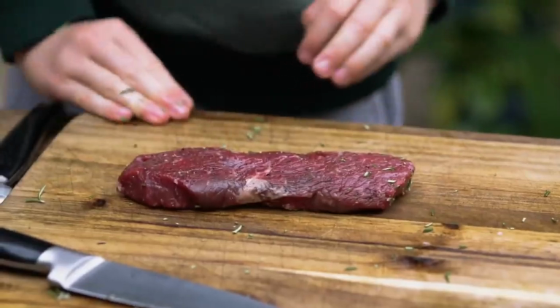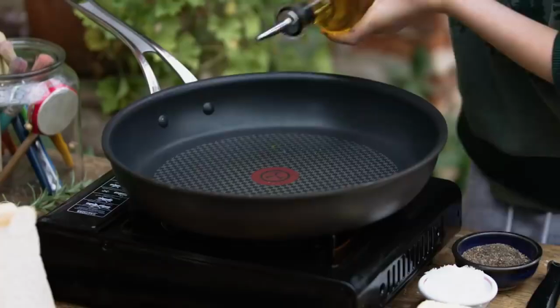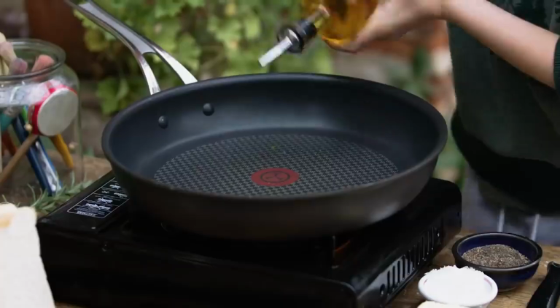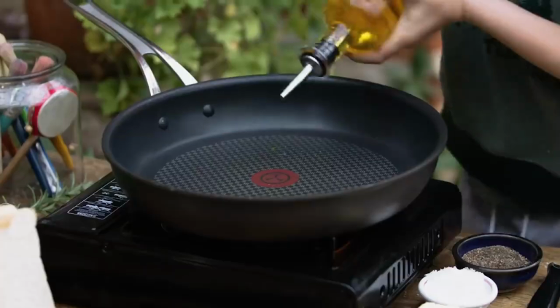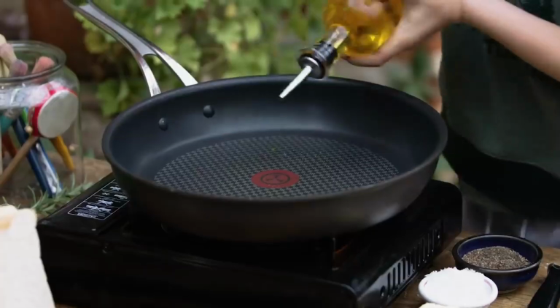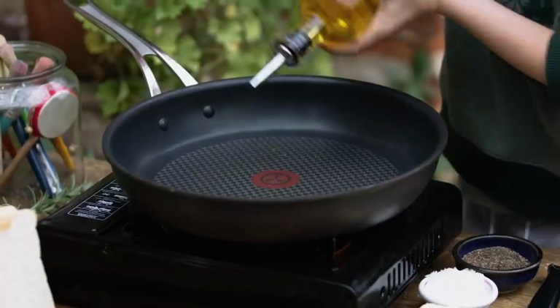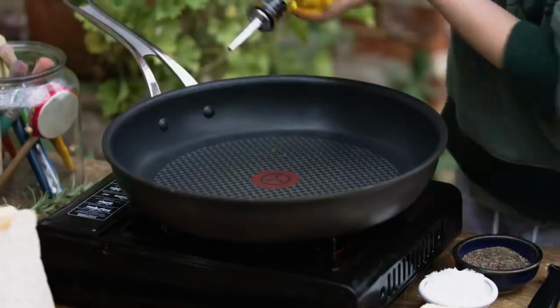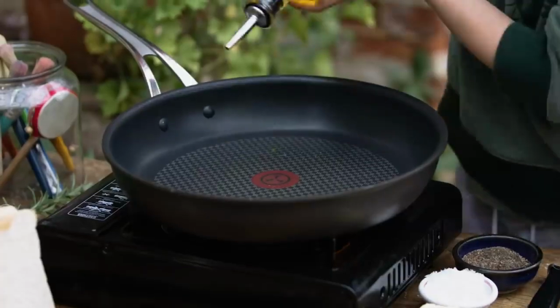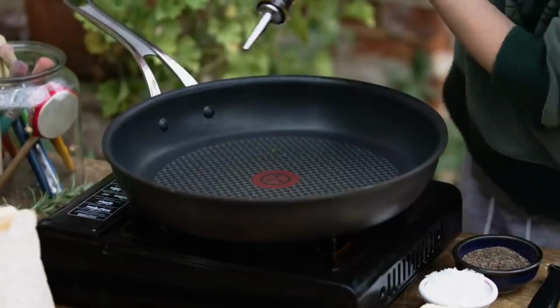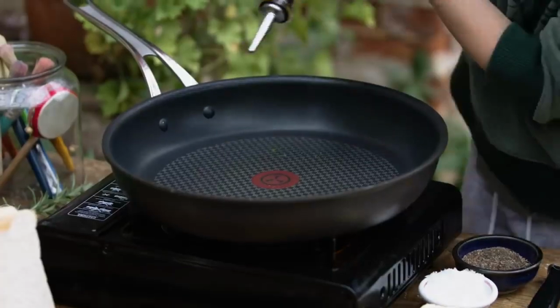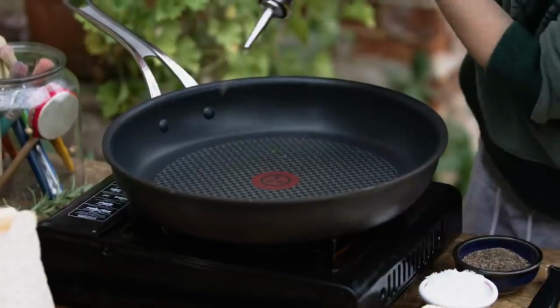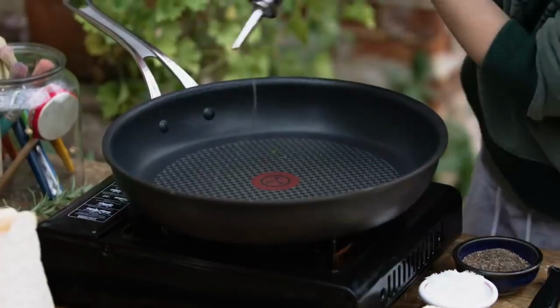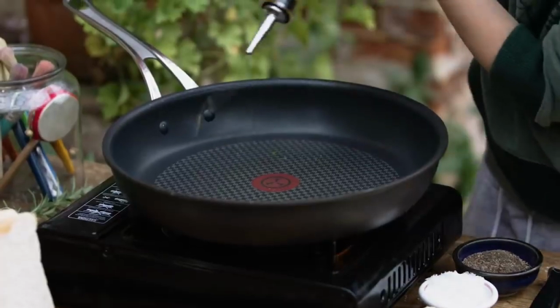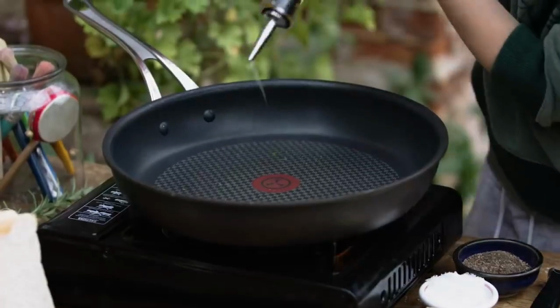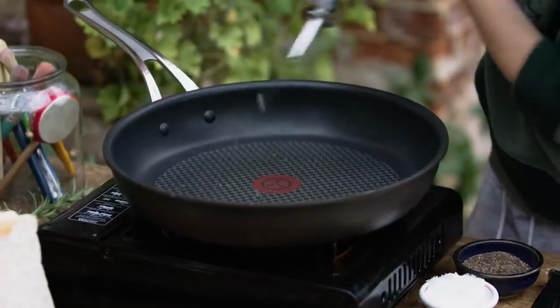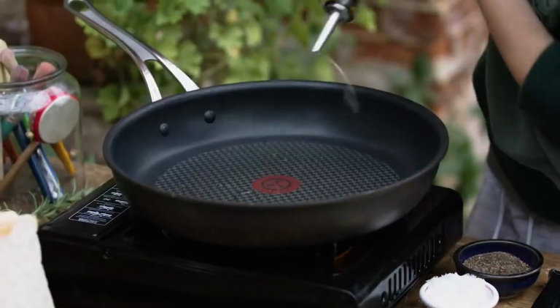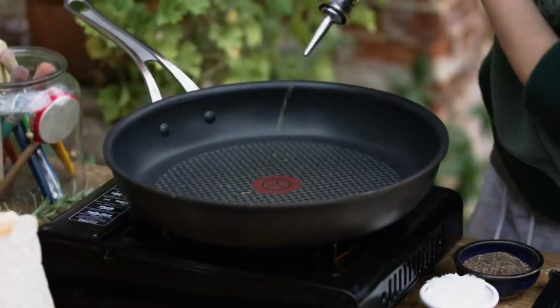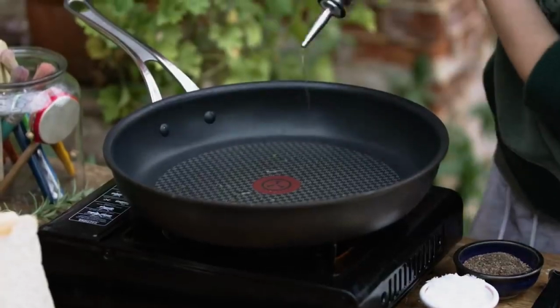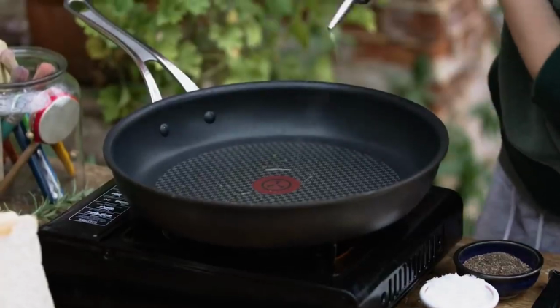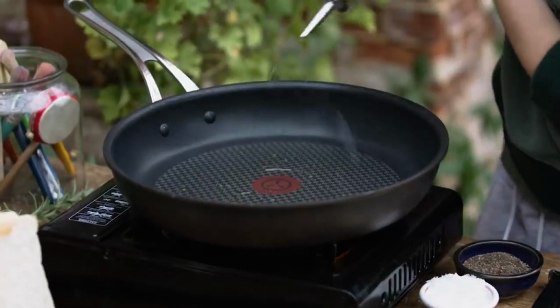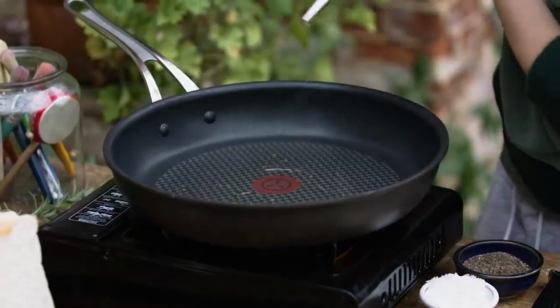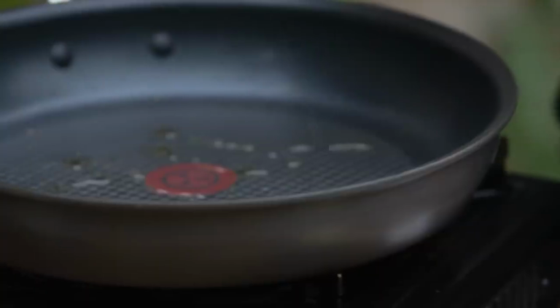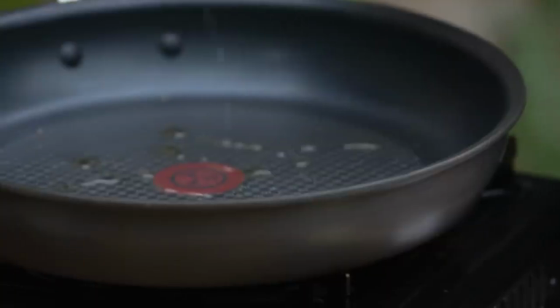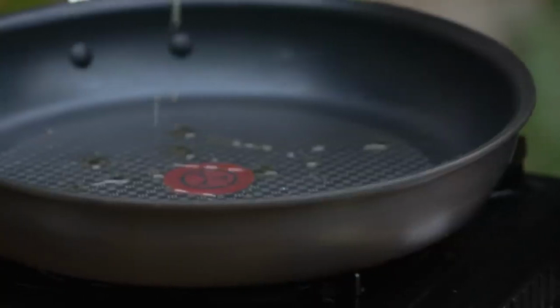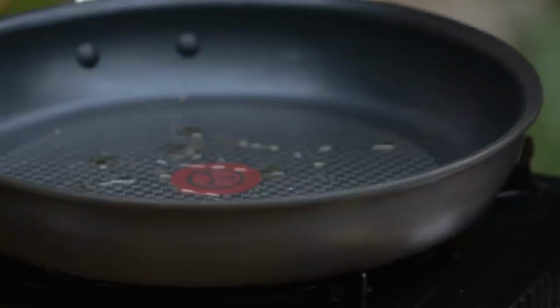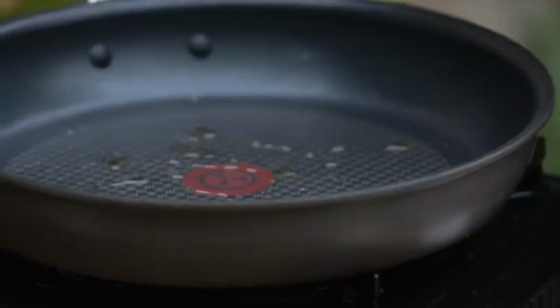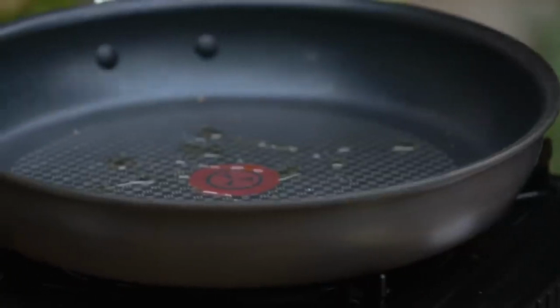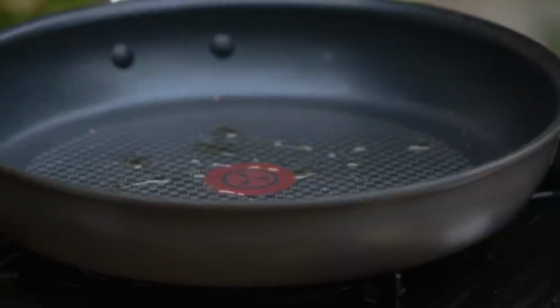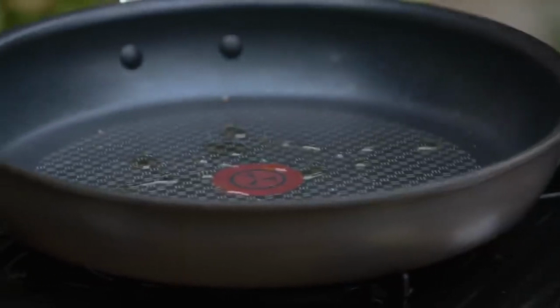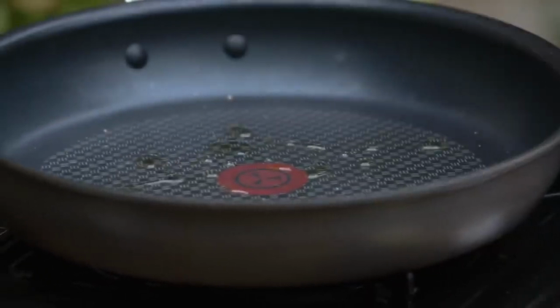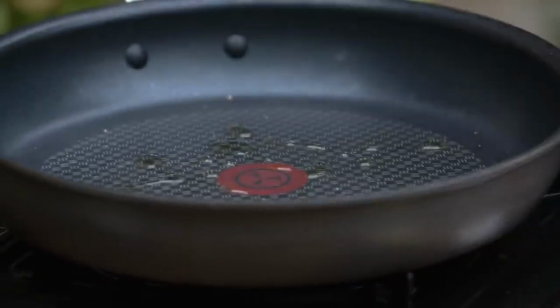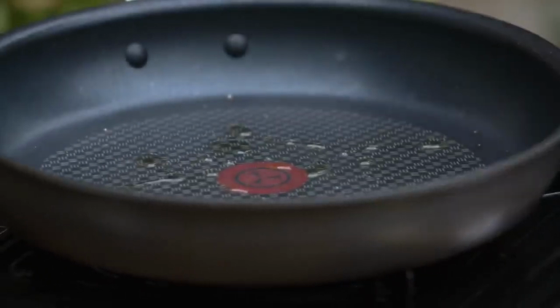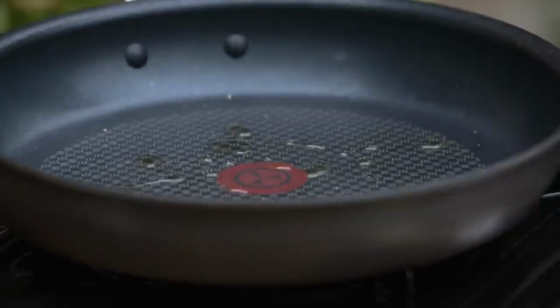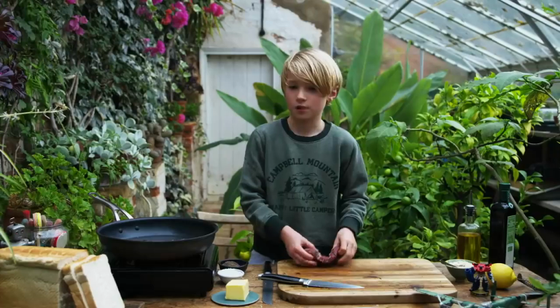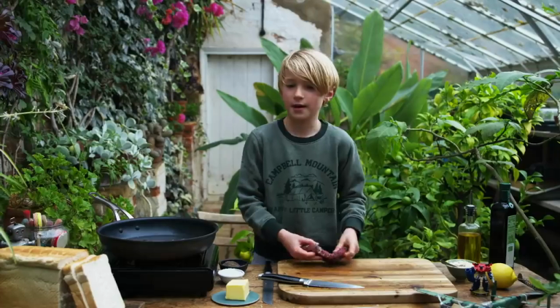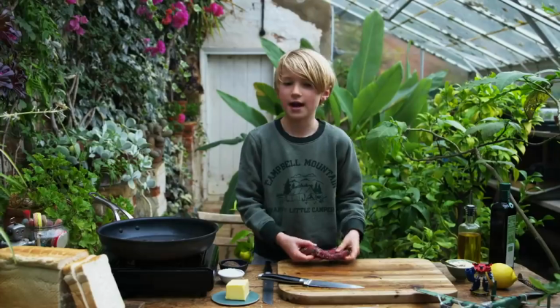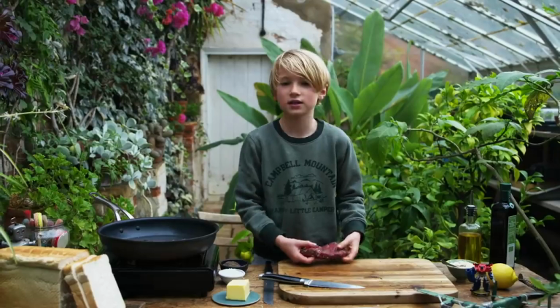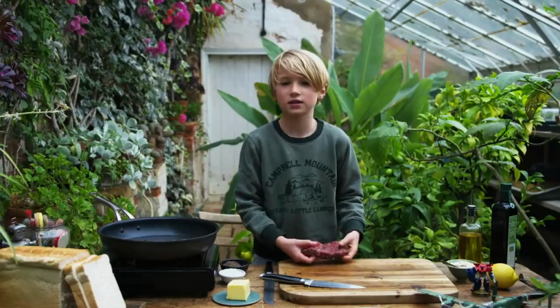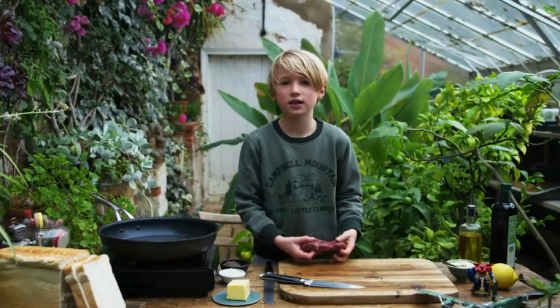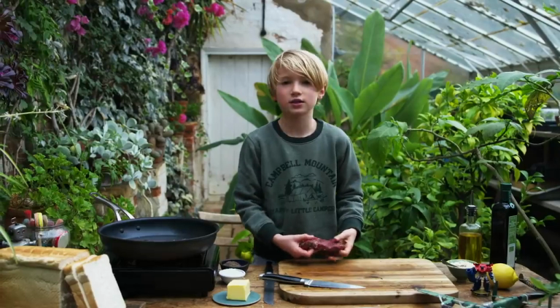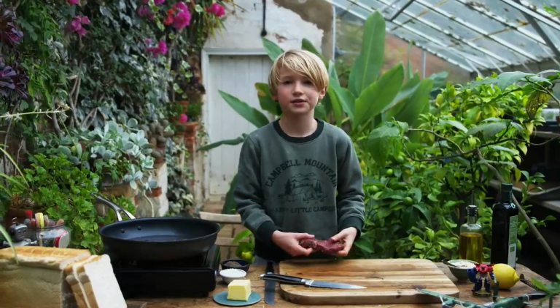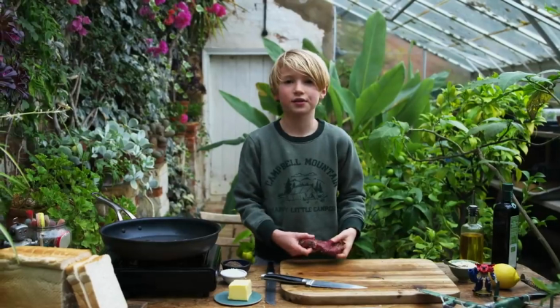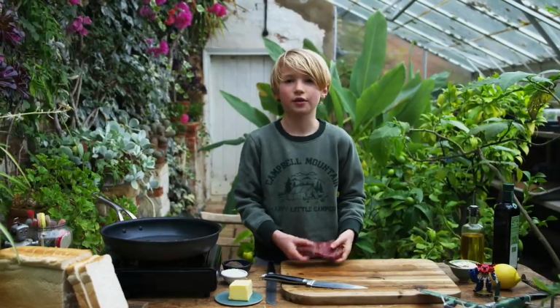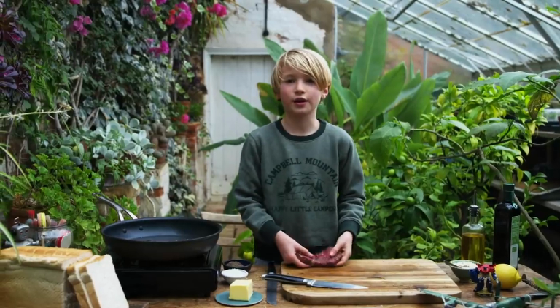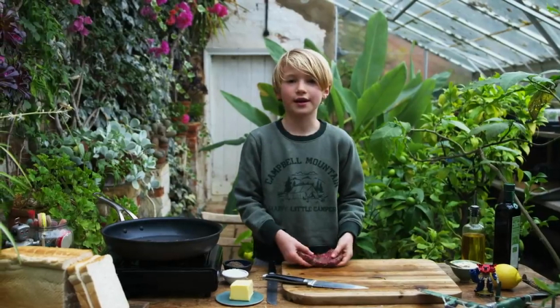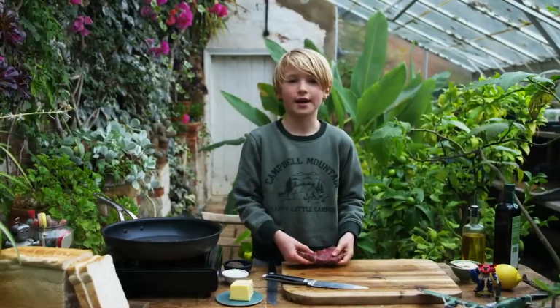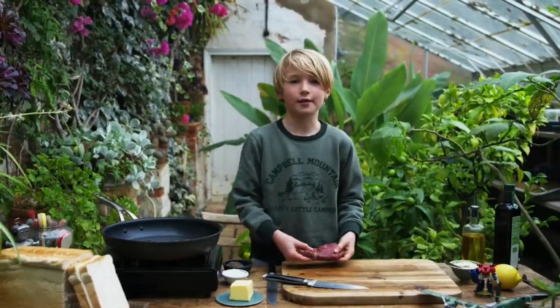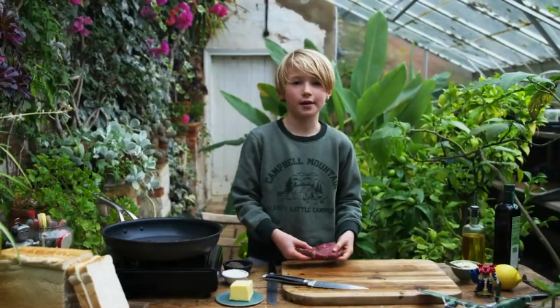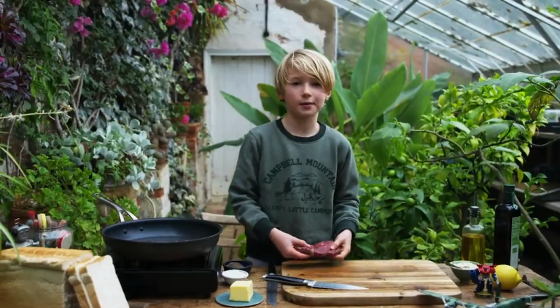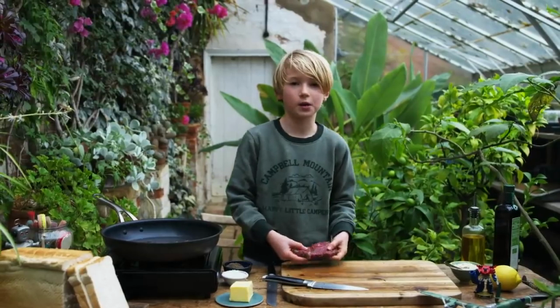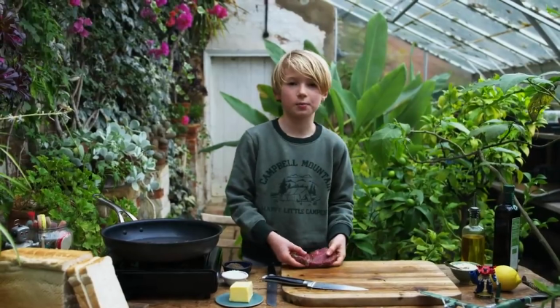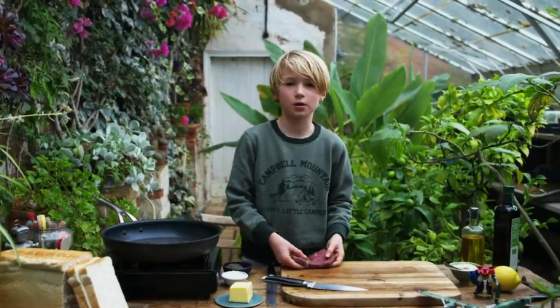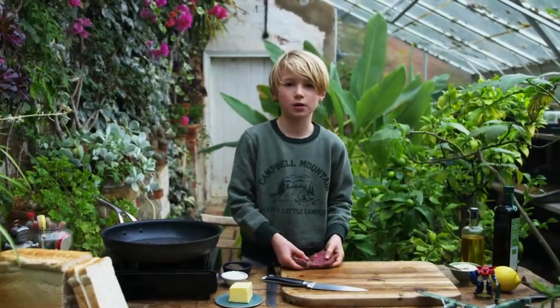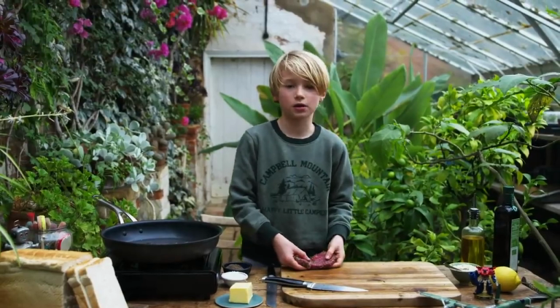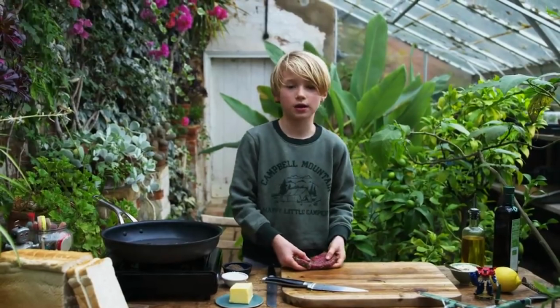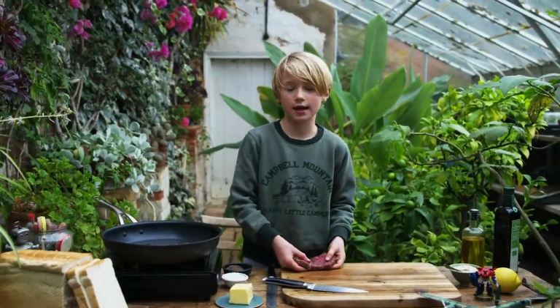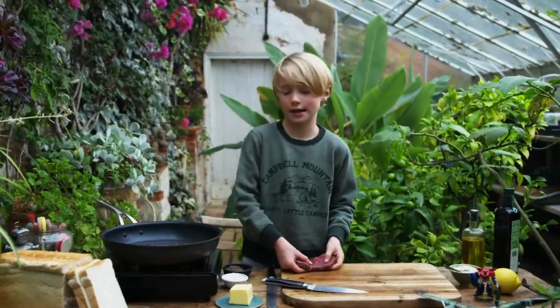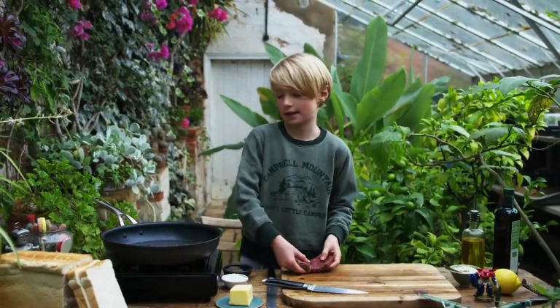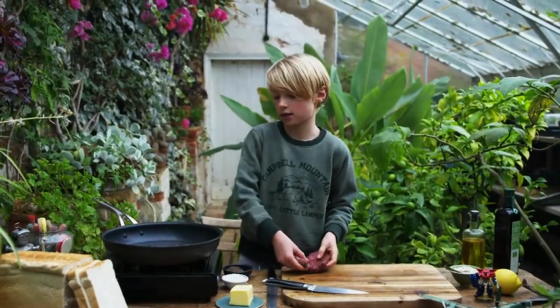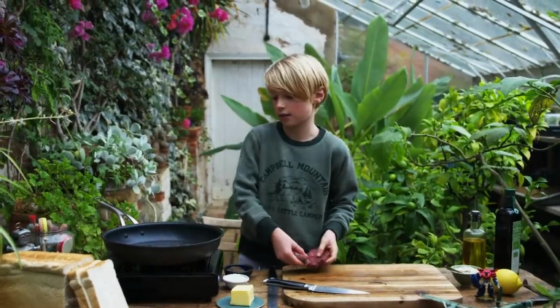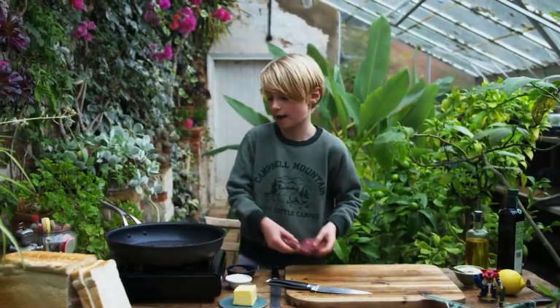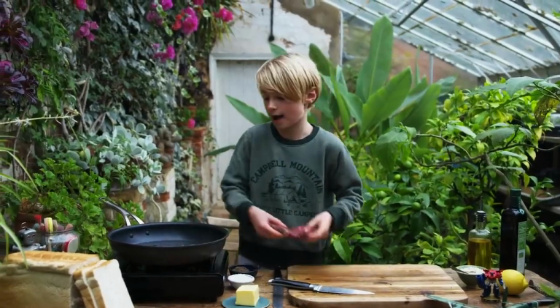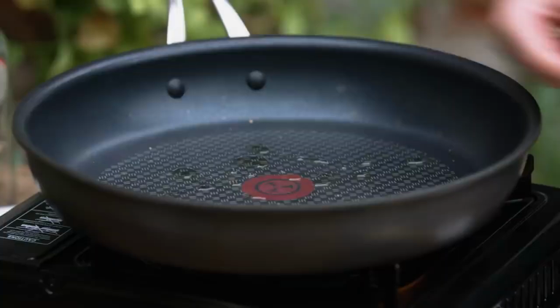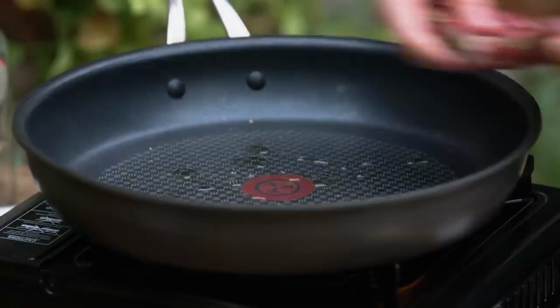Now I'm going to oil my pan. The pan is nice and hot and now I'm going to put the steak into the pan.